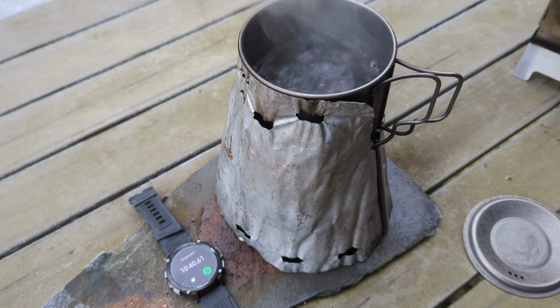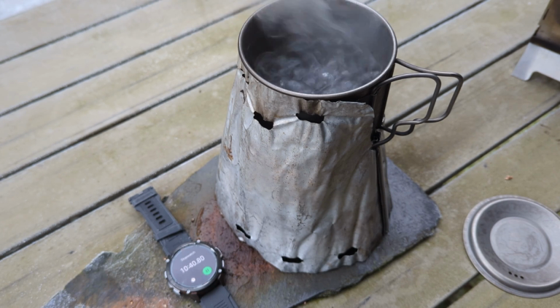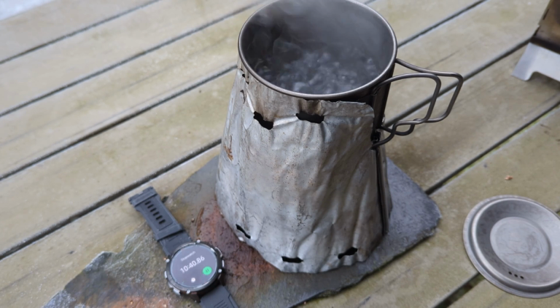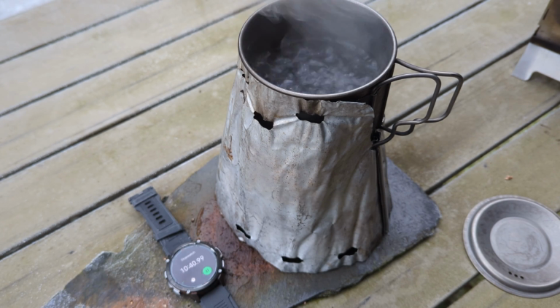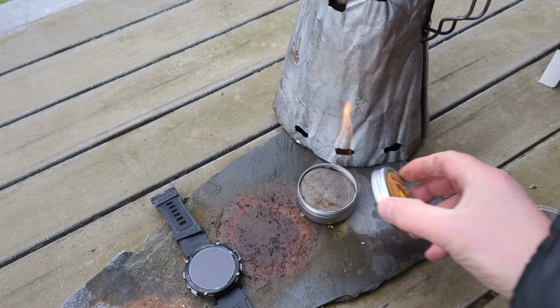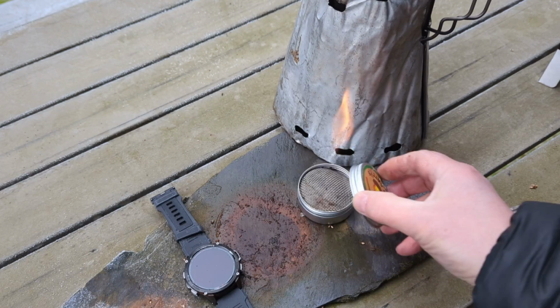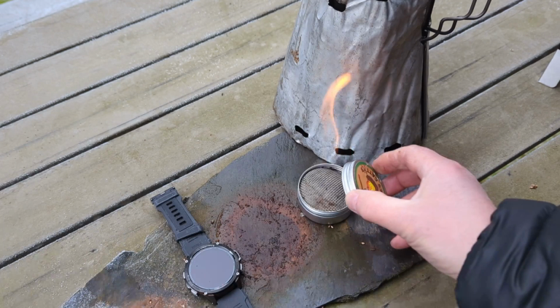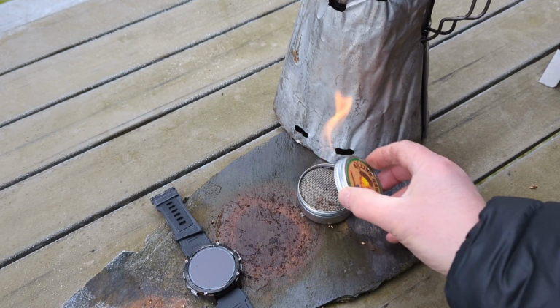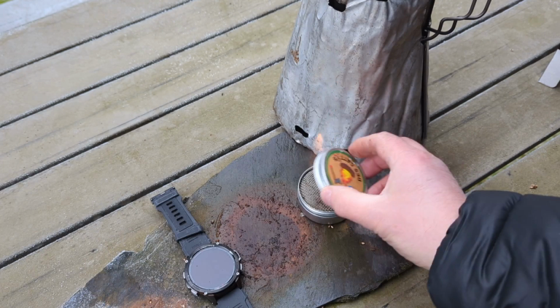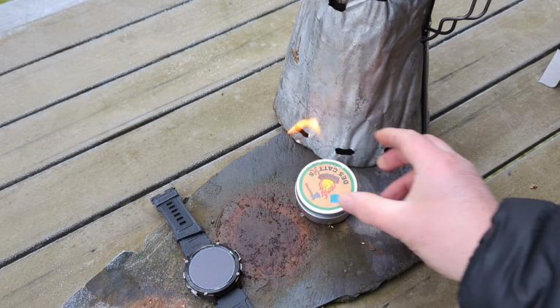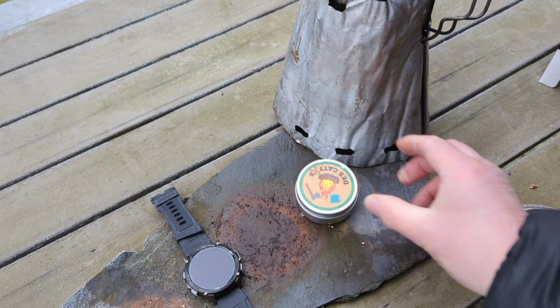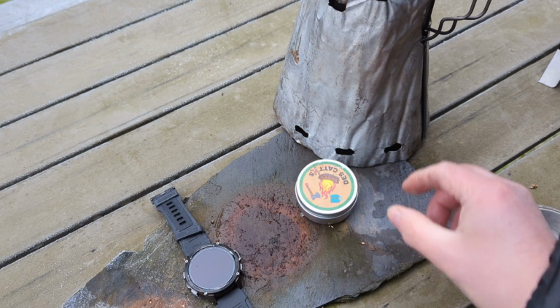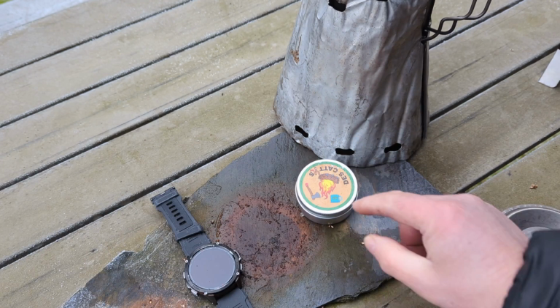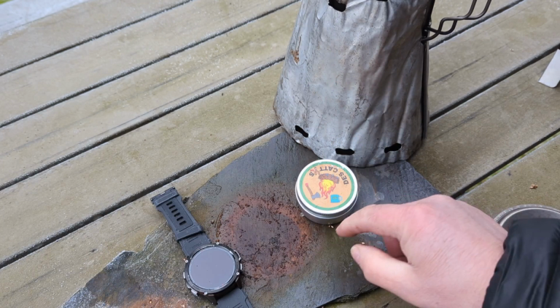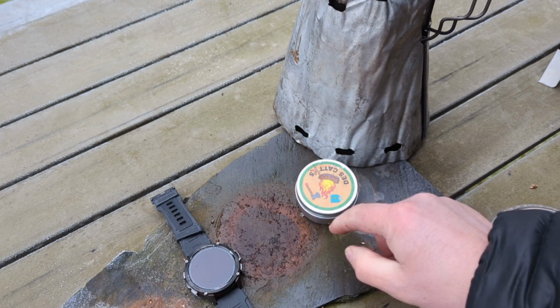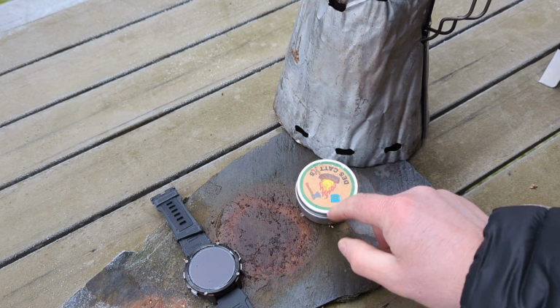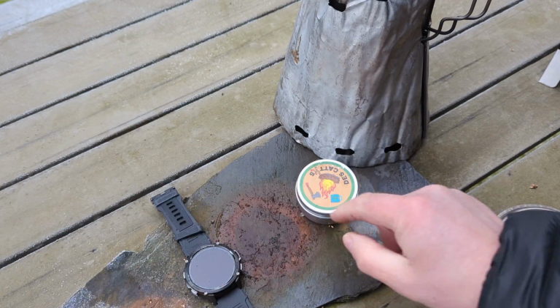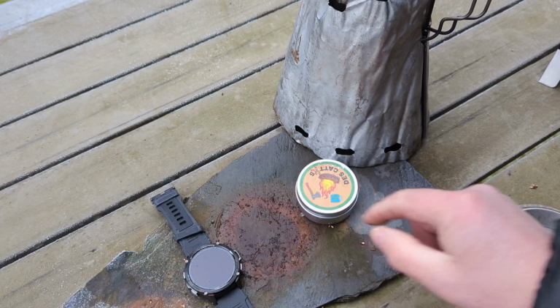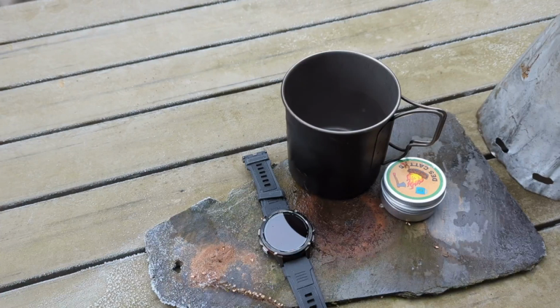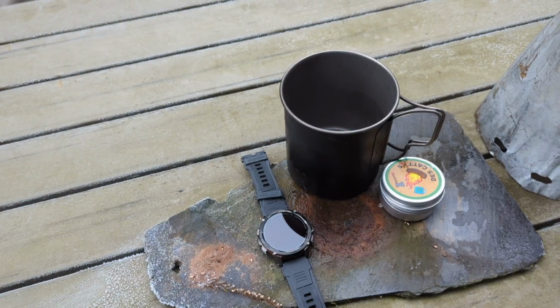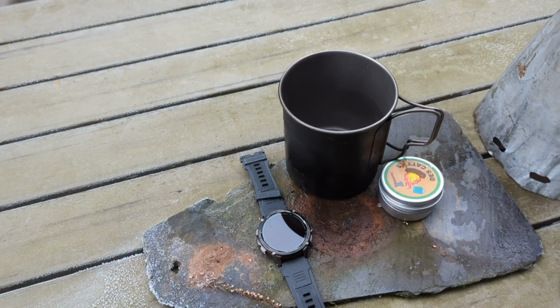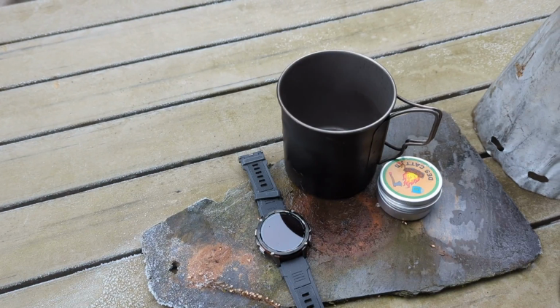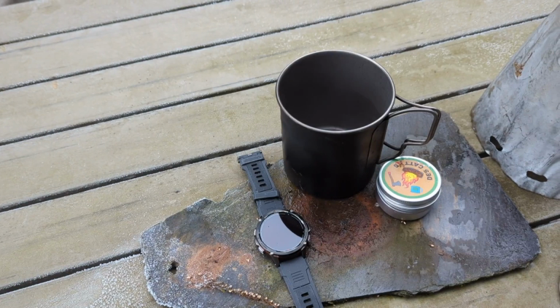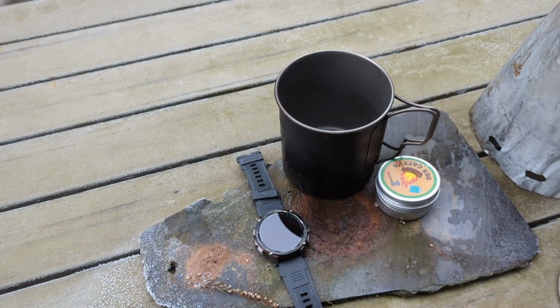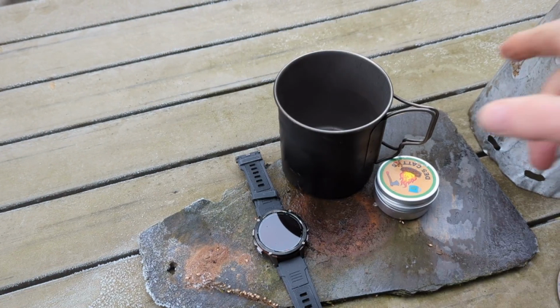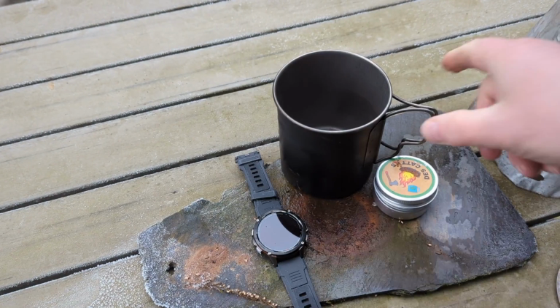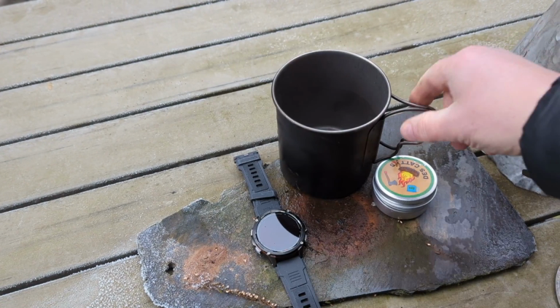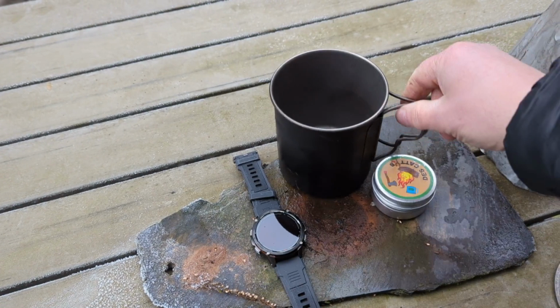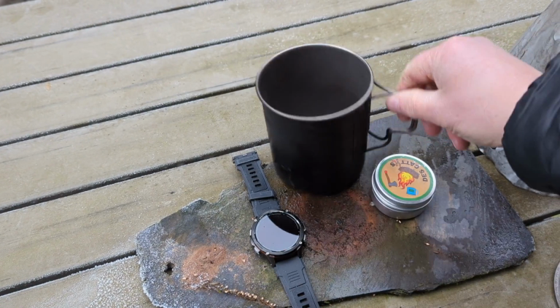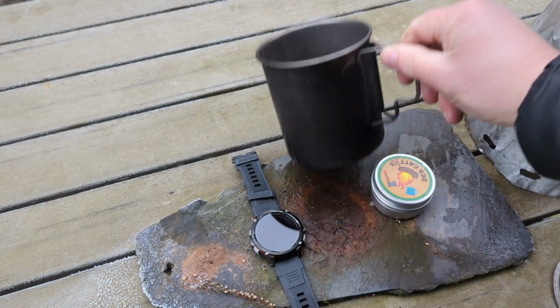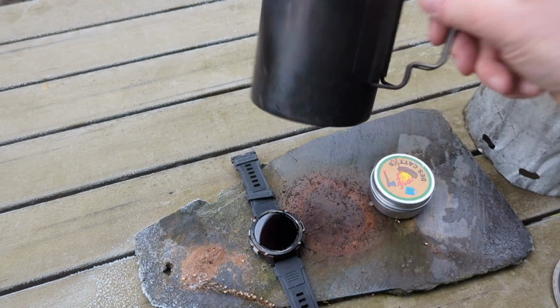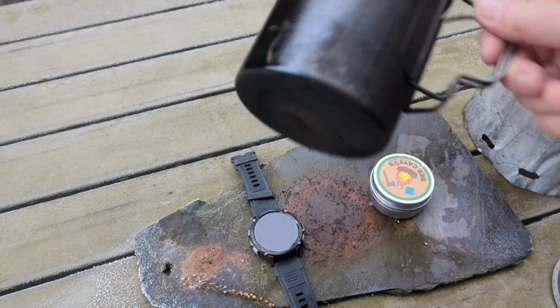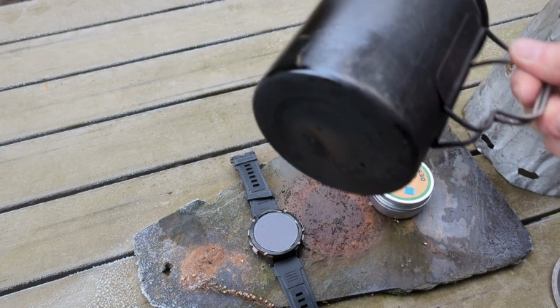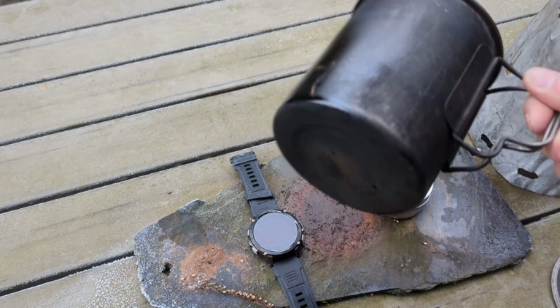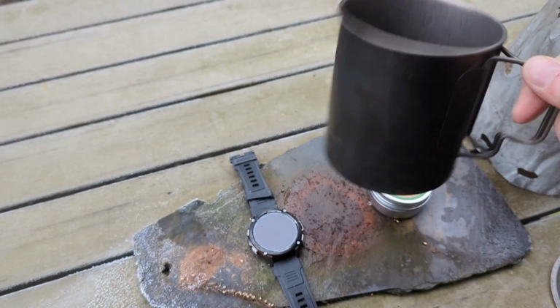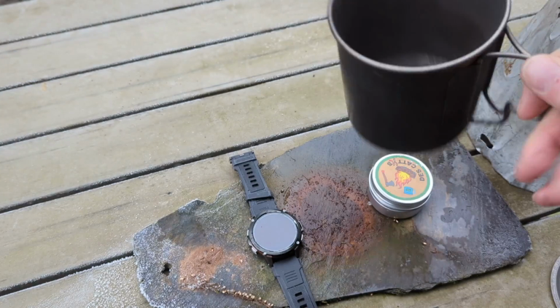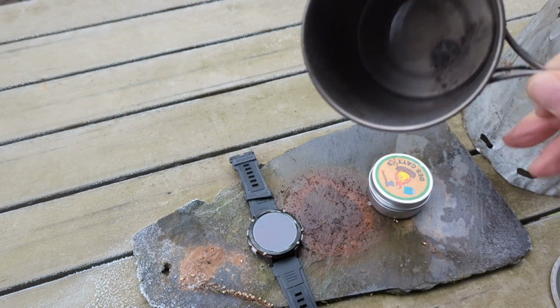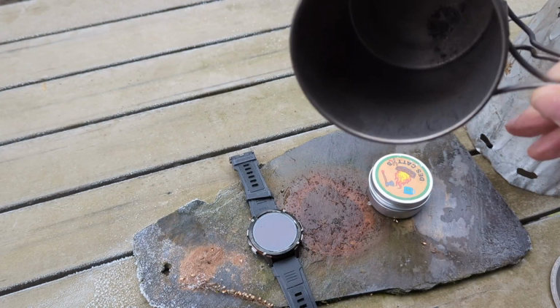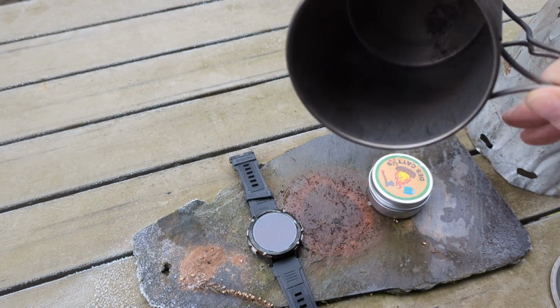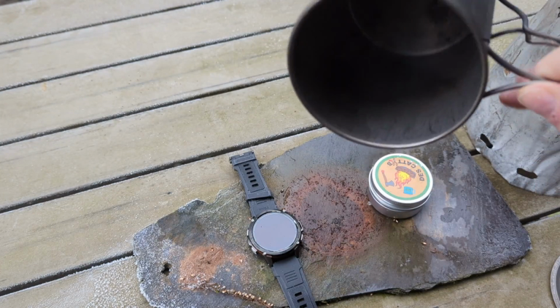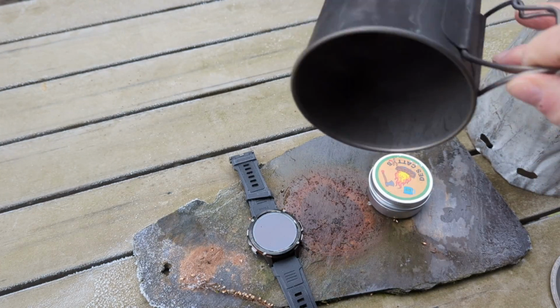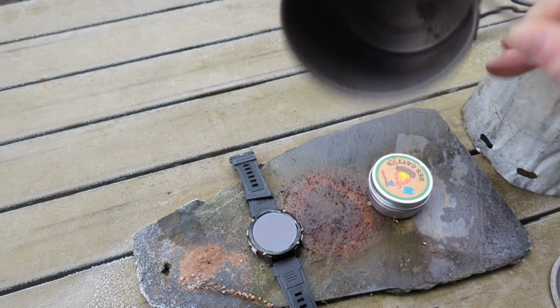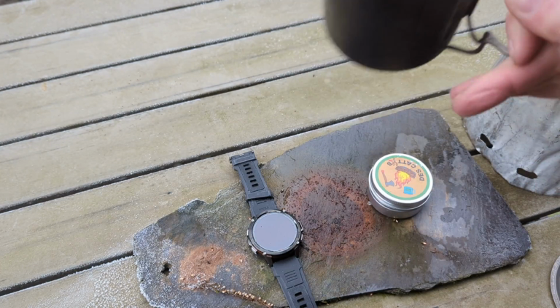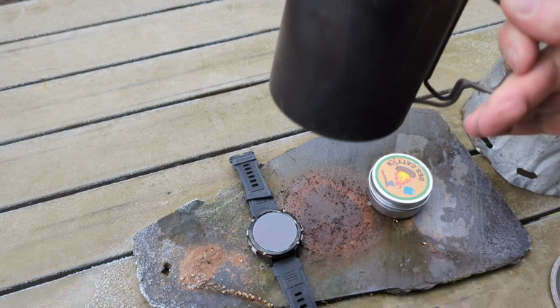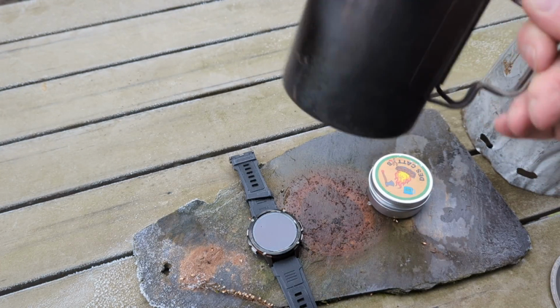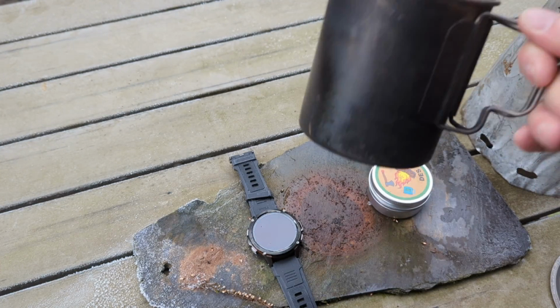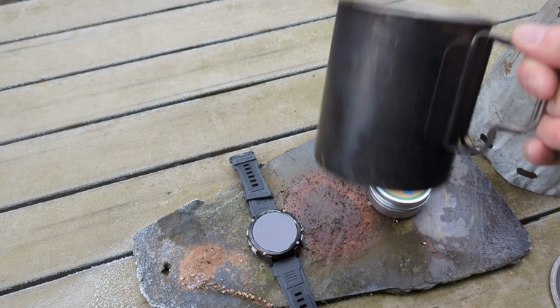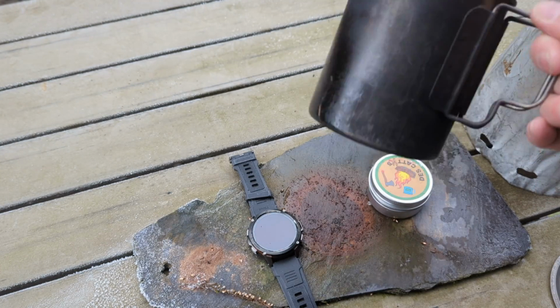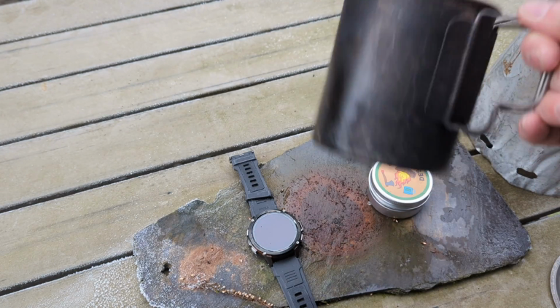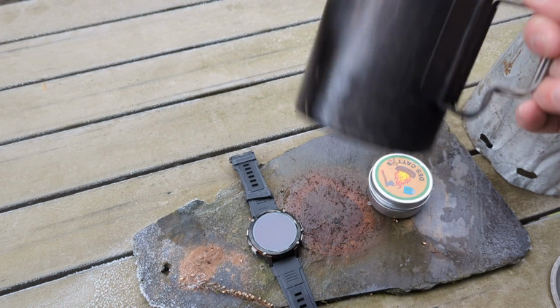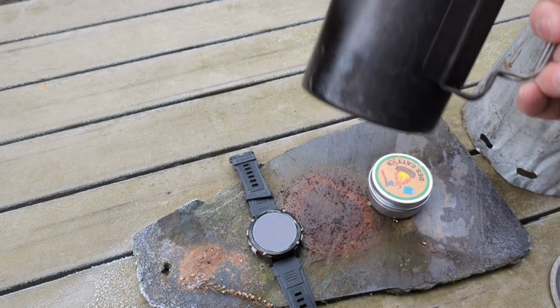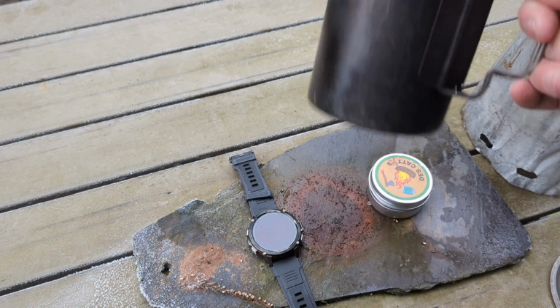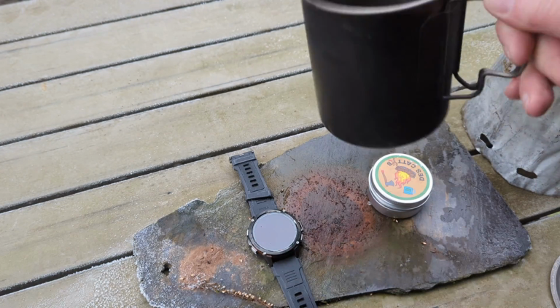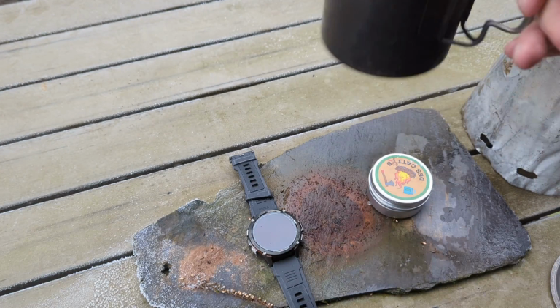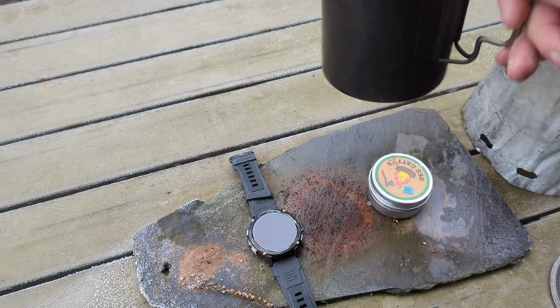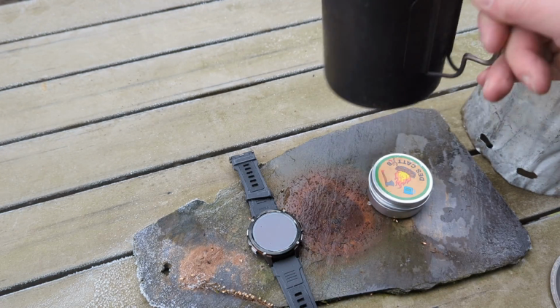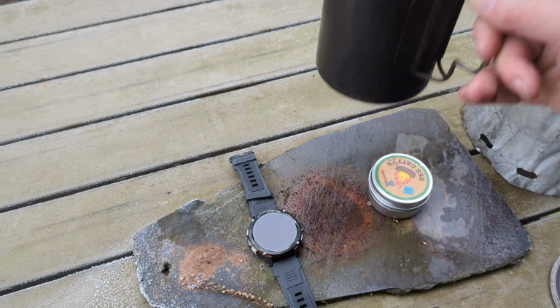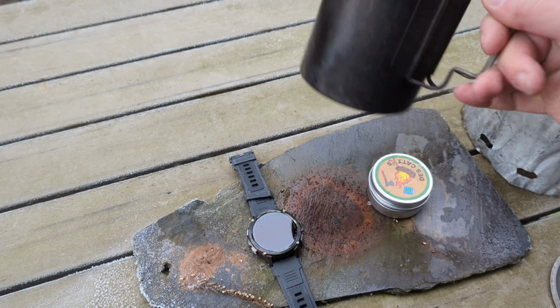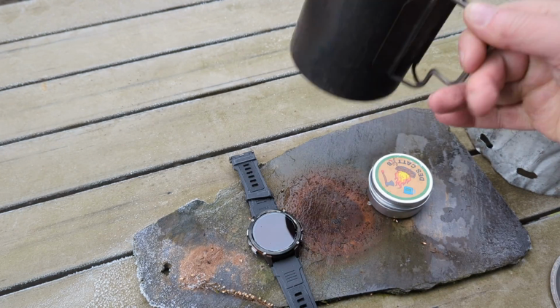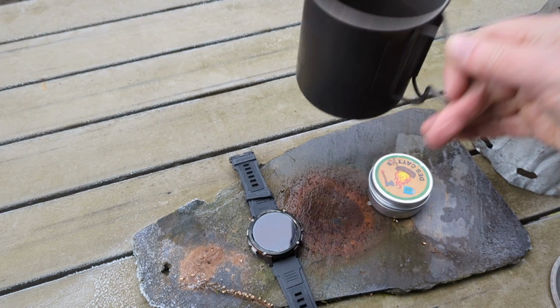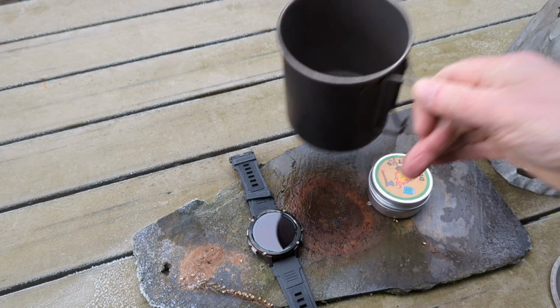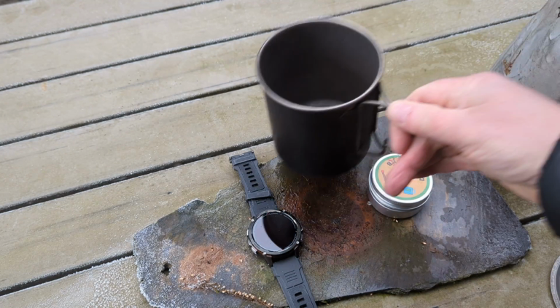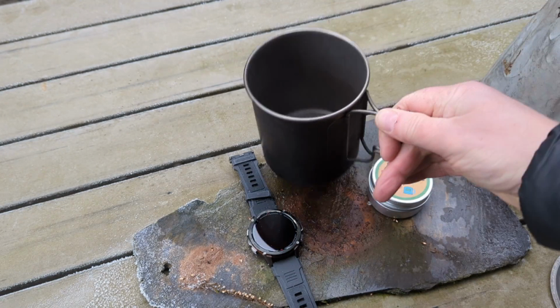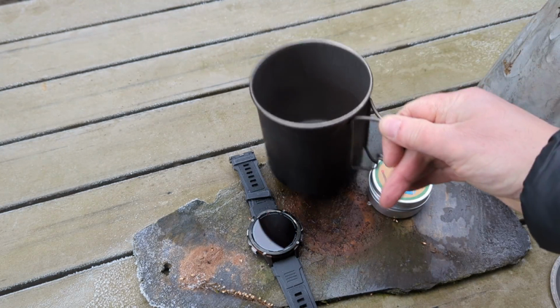Ten minutes thirty — full boil from the alcohol stove with the Caldera Cone. I've emptied the water, and I'm just going to let the pot cool down until it's back to about ambient temperature, zero.